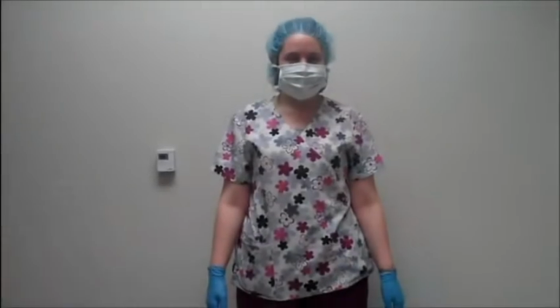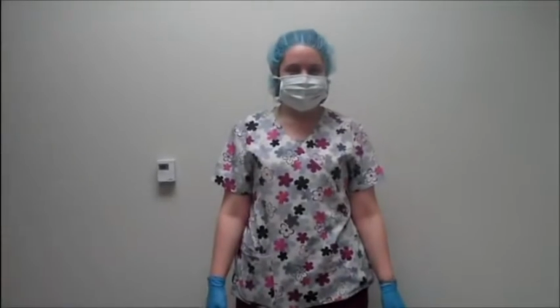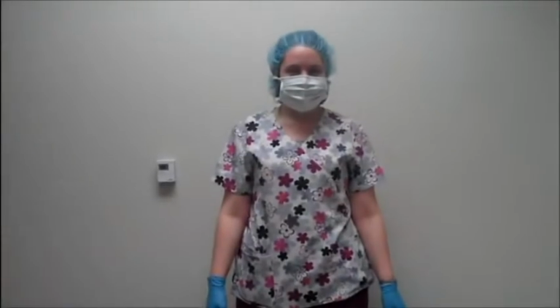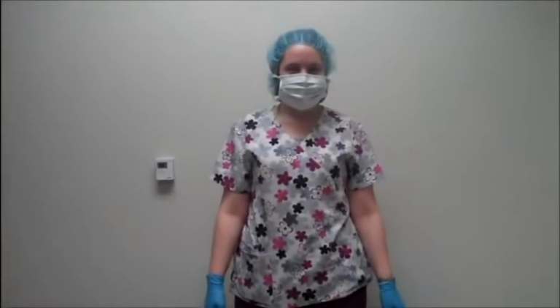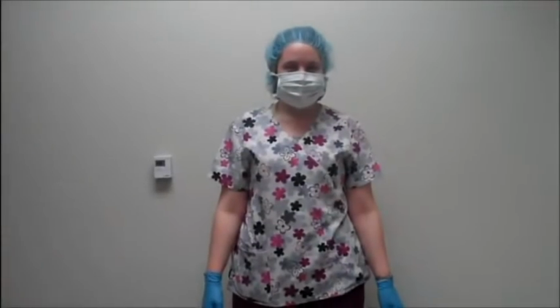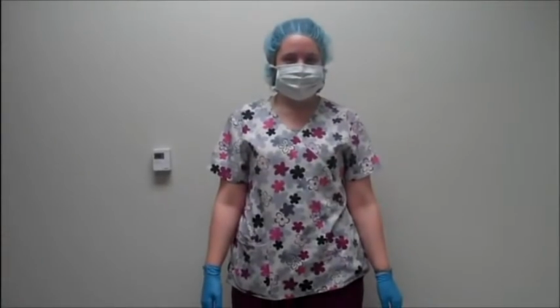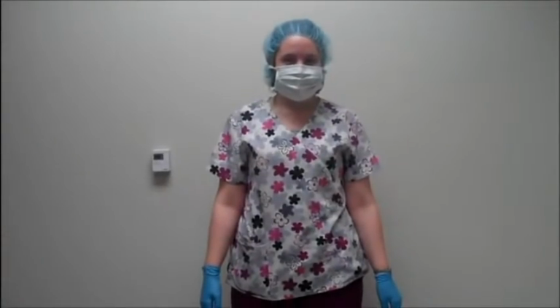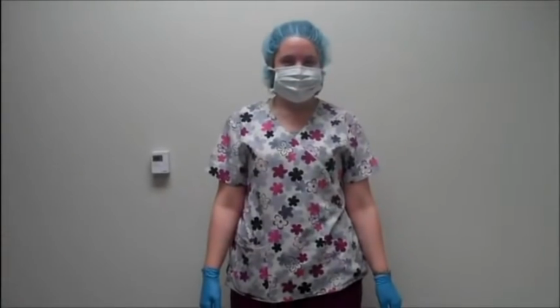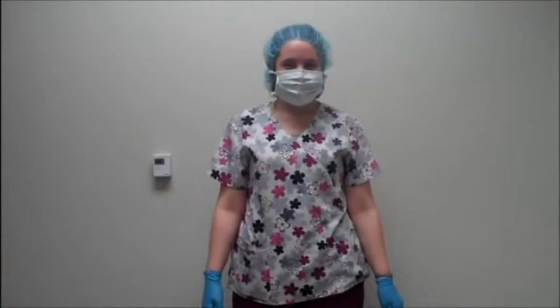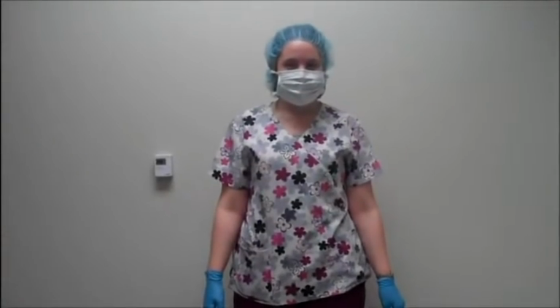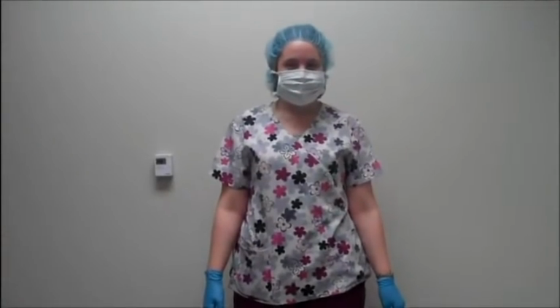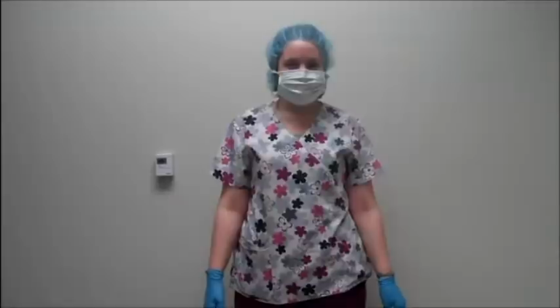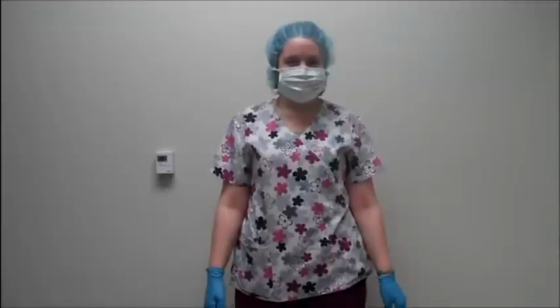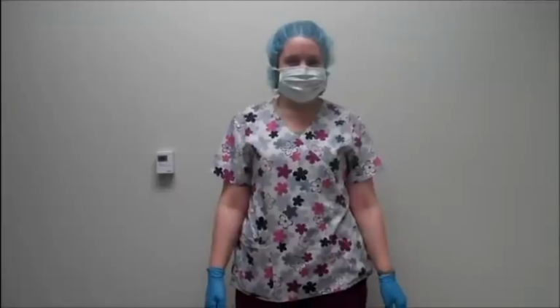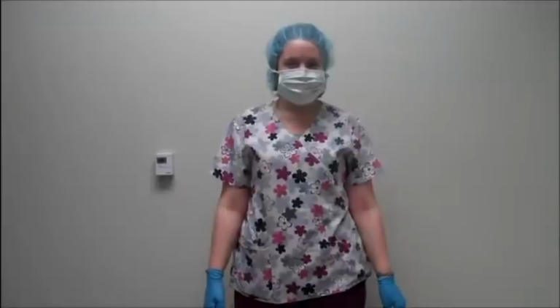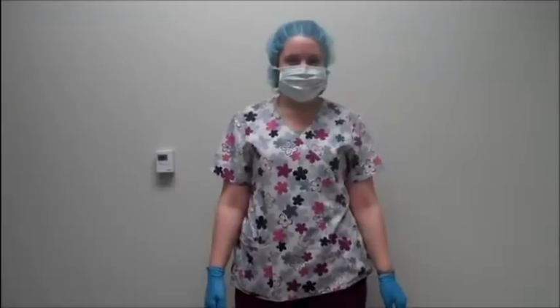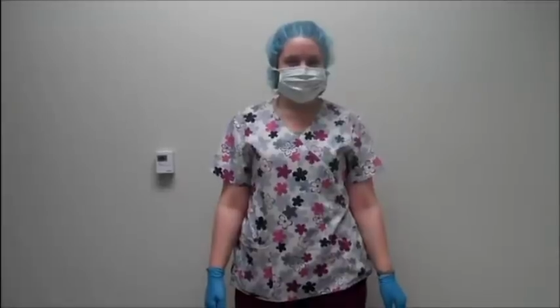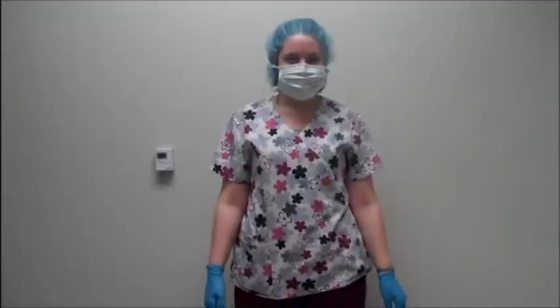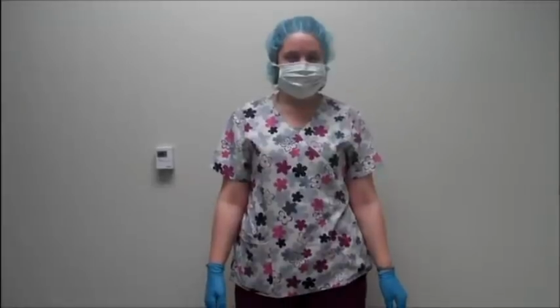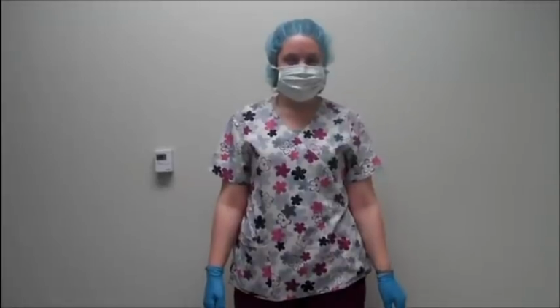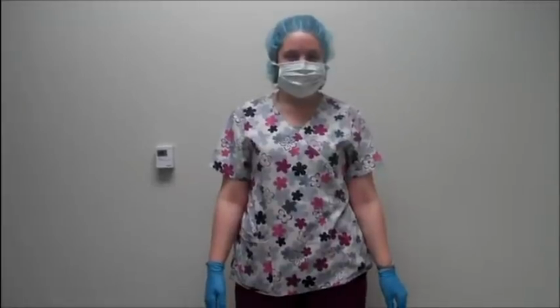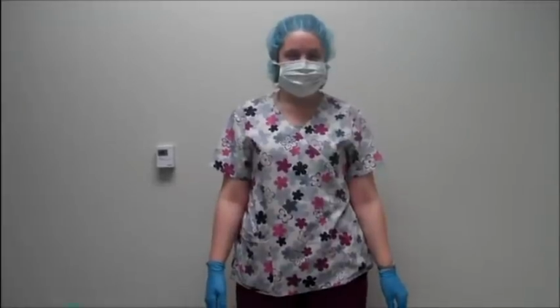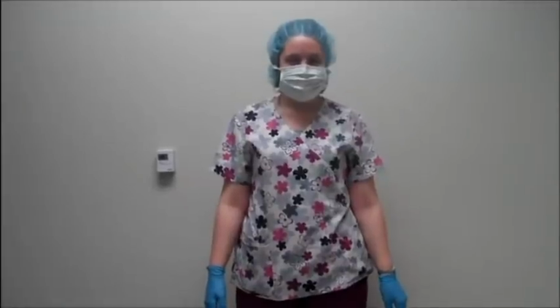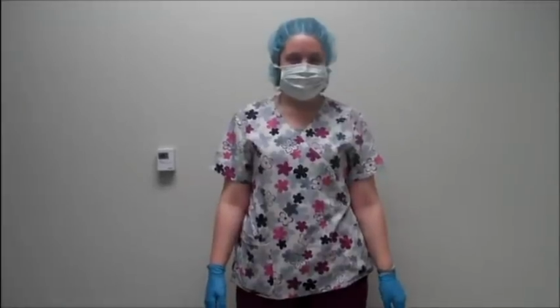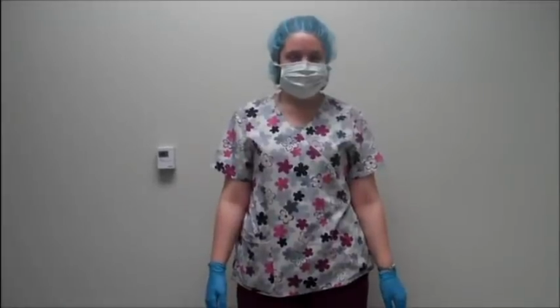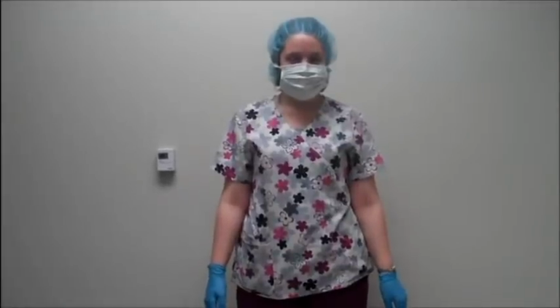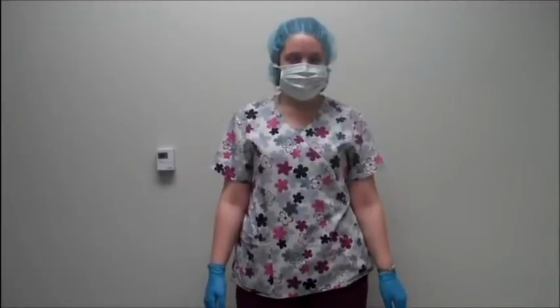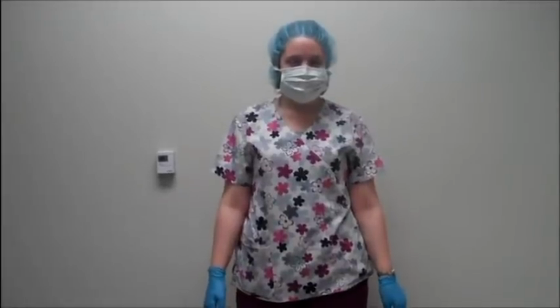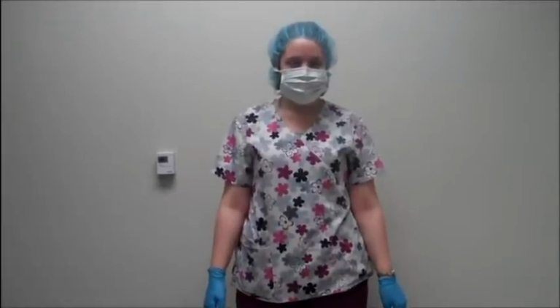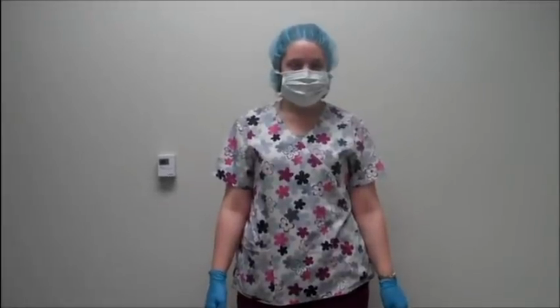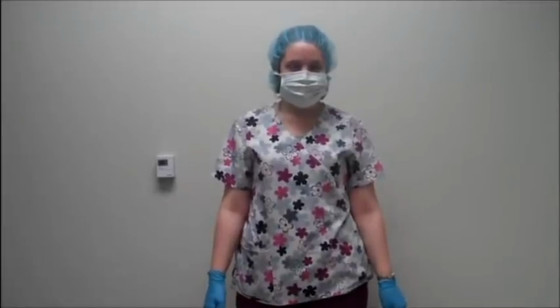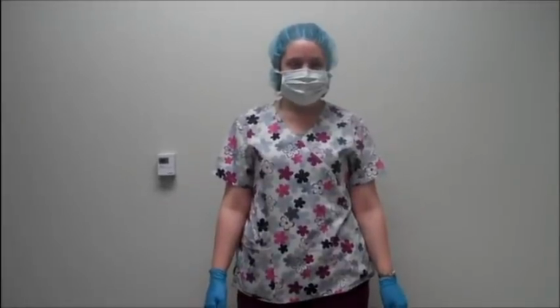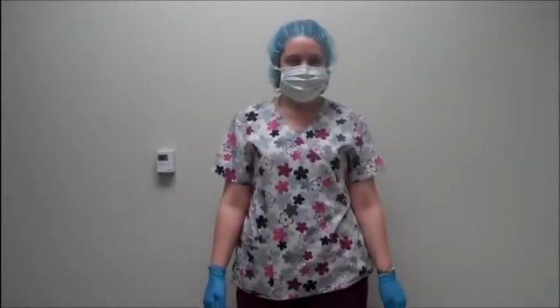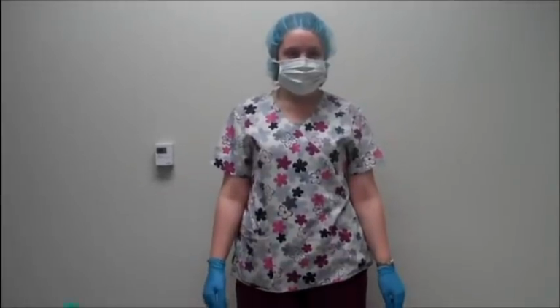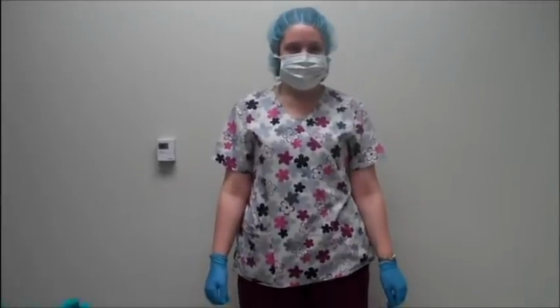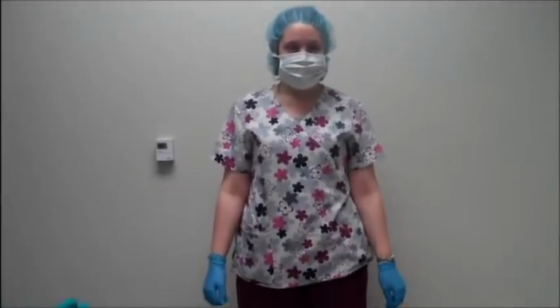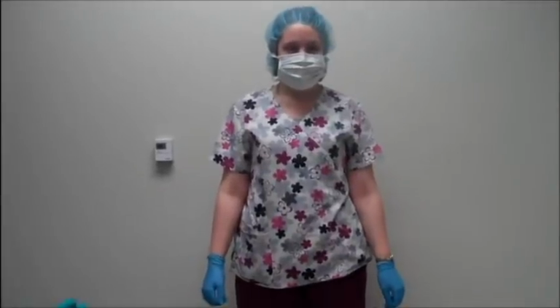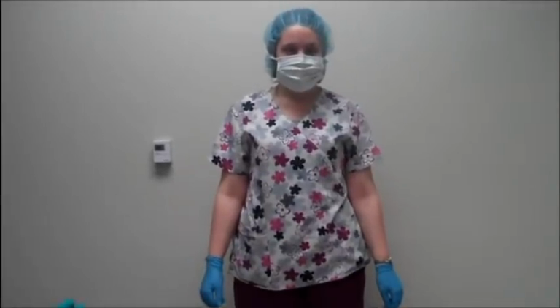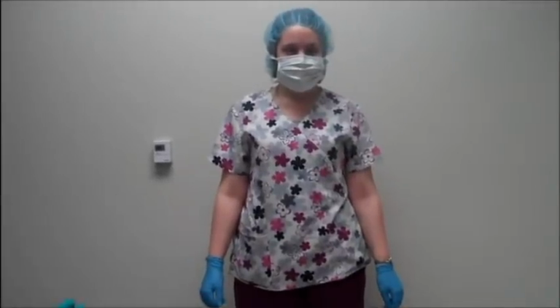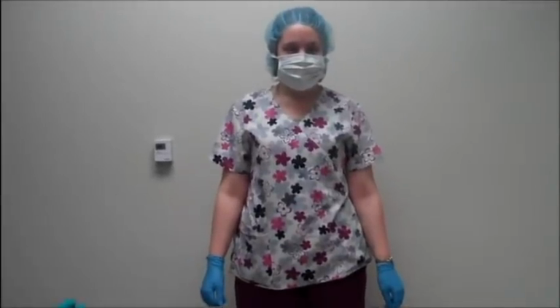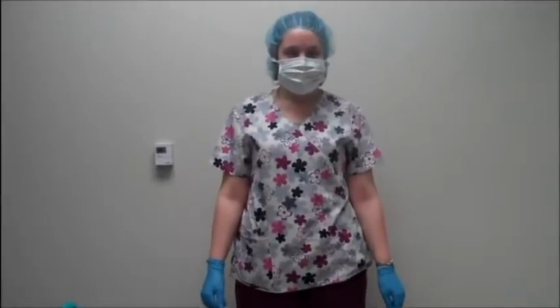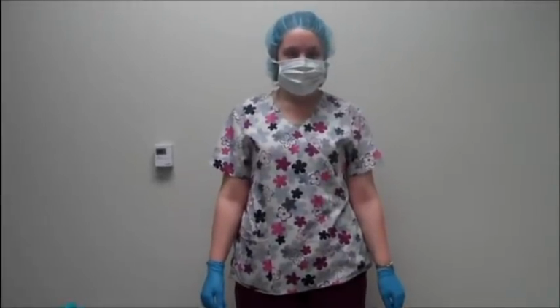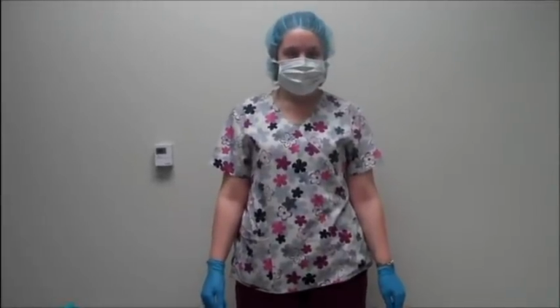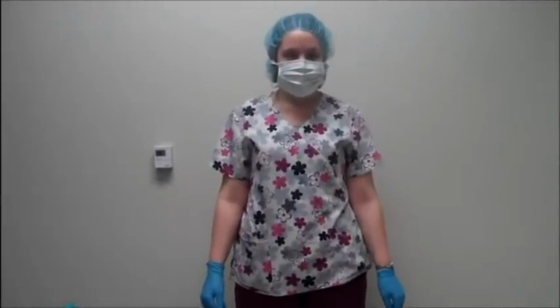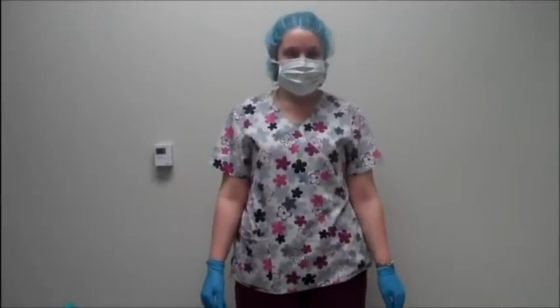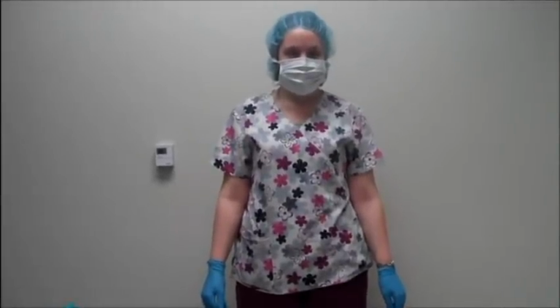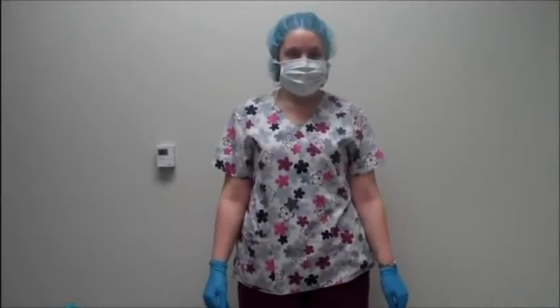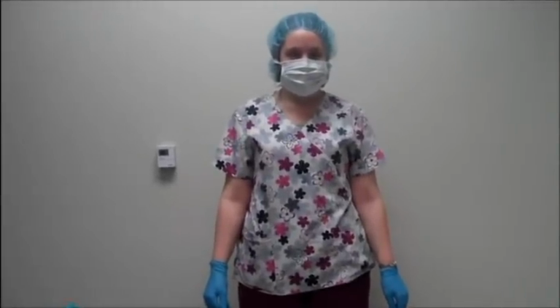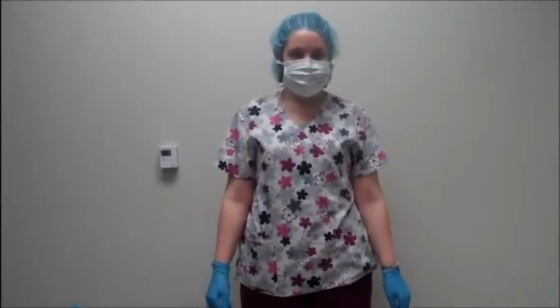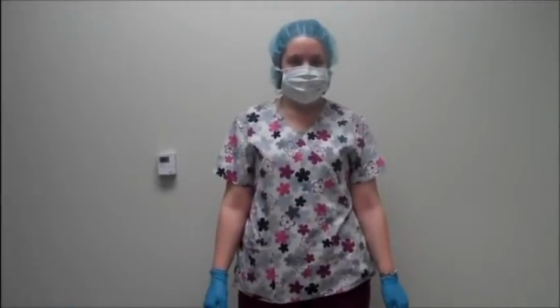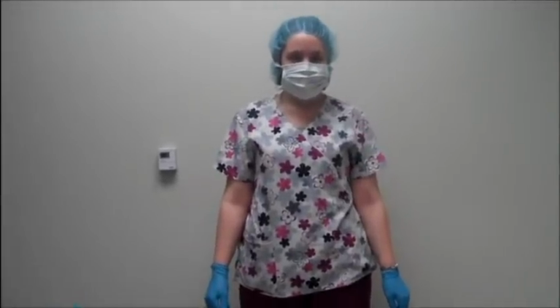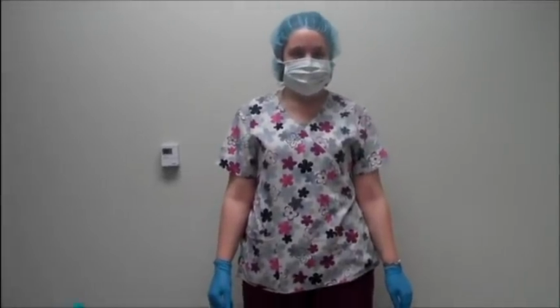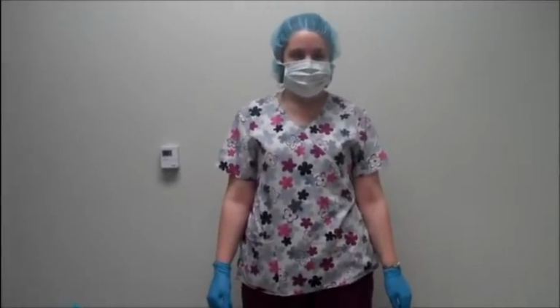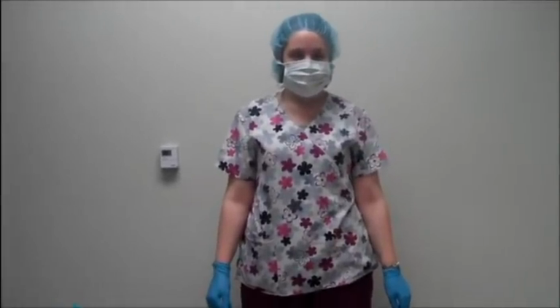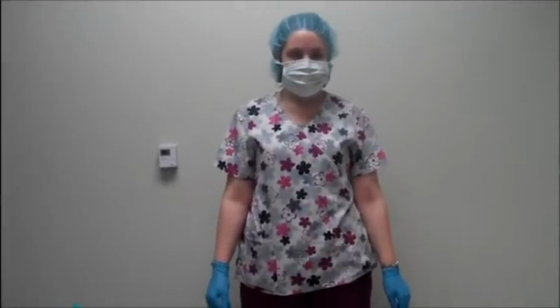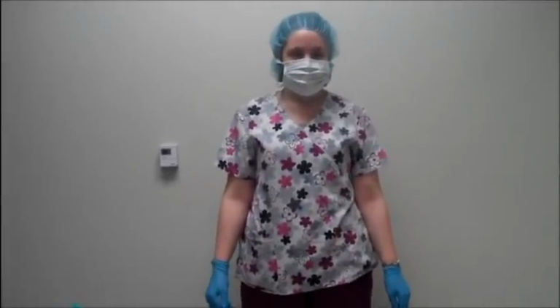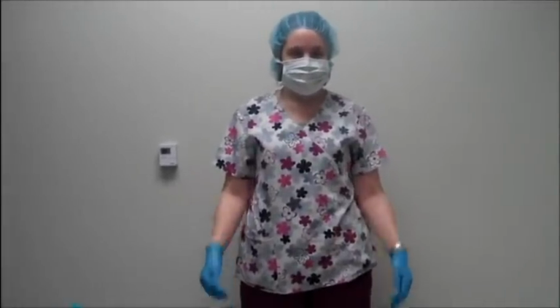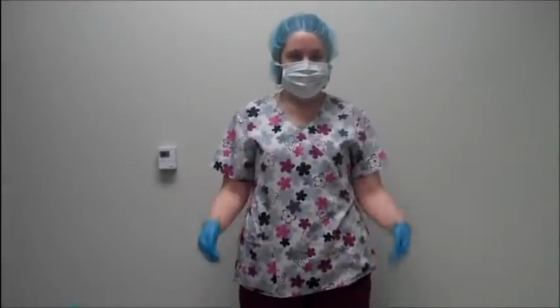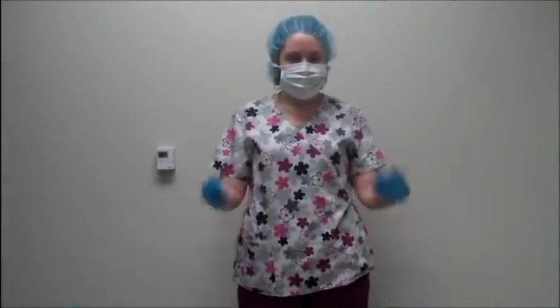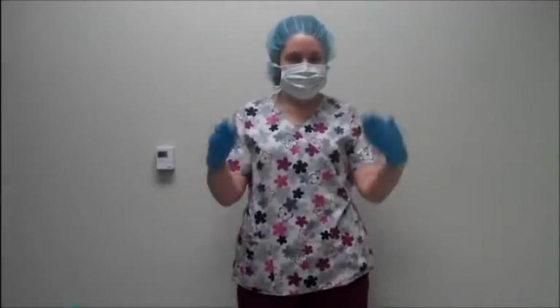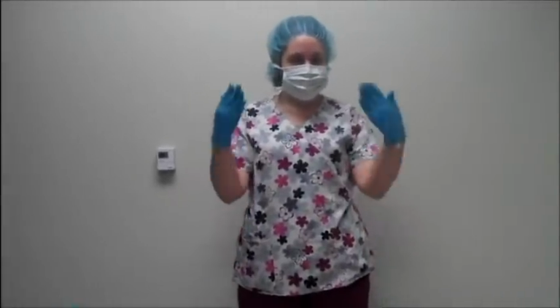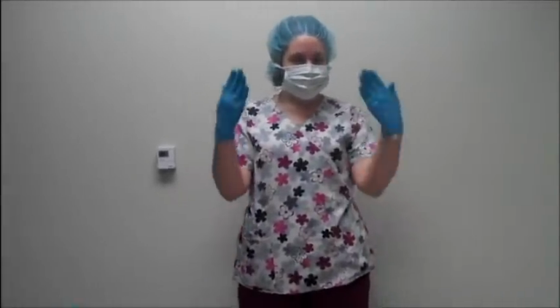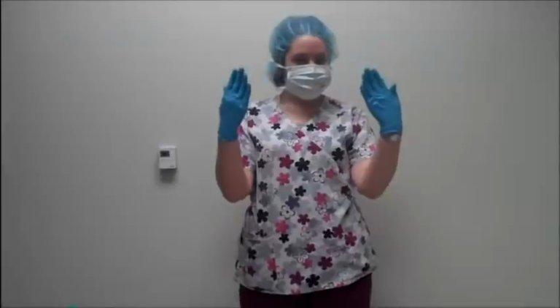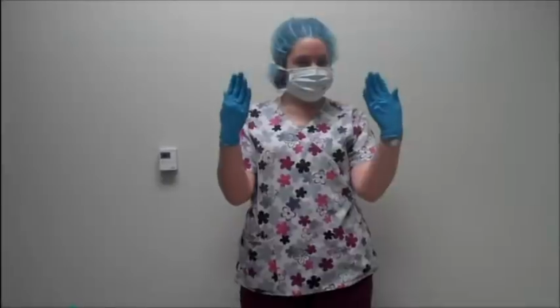This is Sam. Notice her proper attire with her hairnet, gloves, and mask. Yeah, boy!